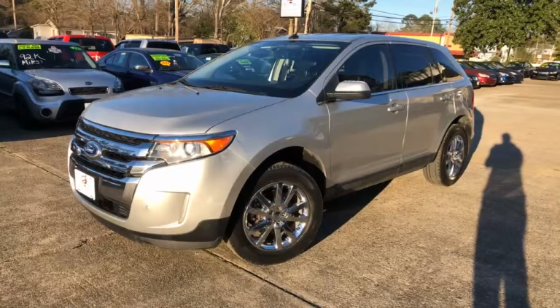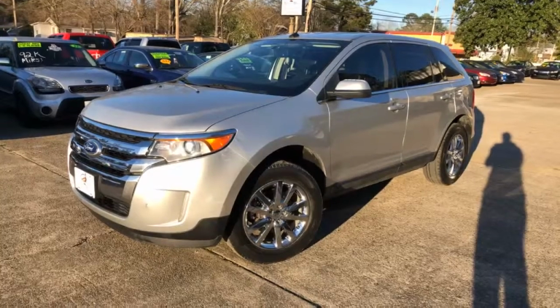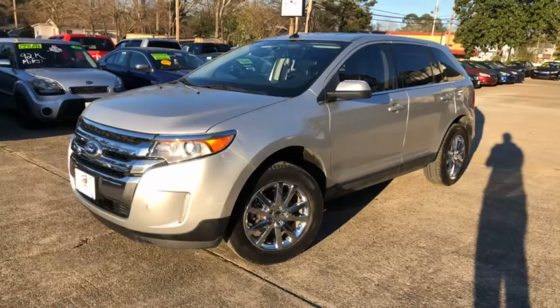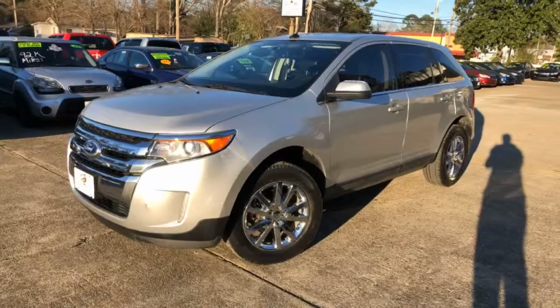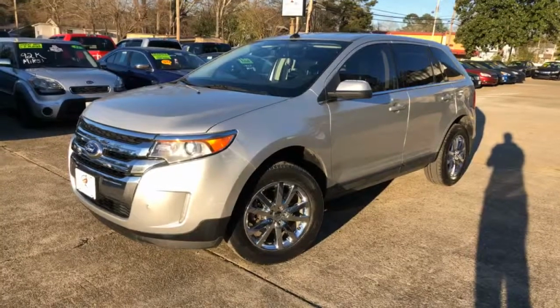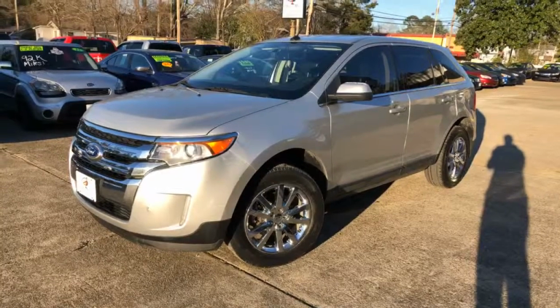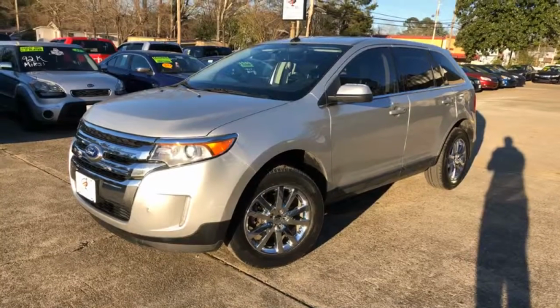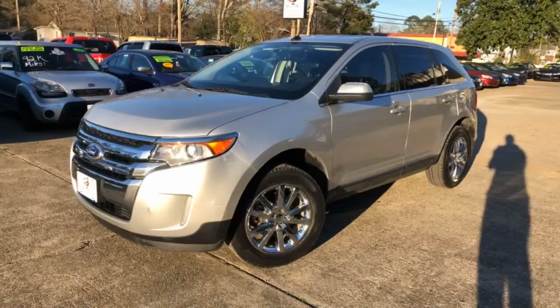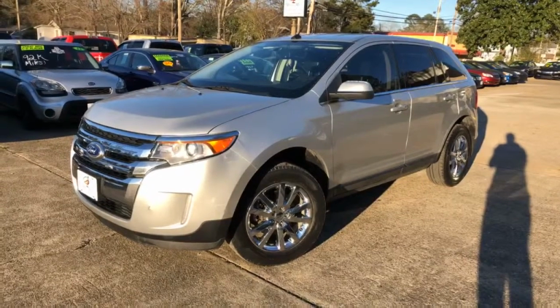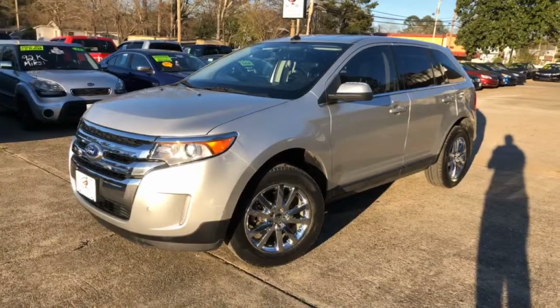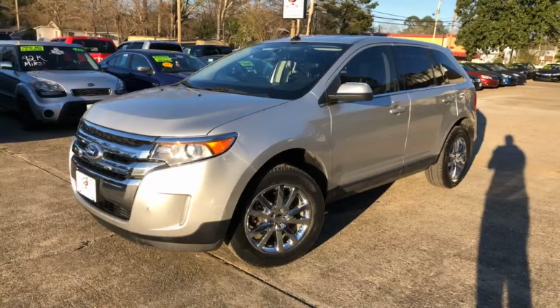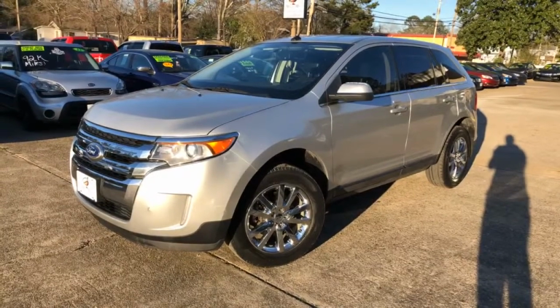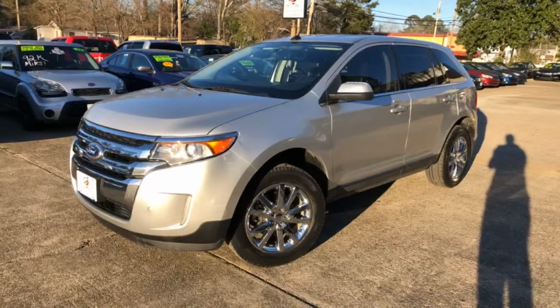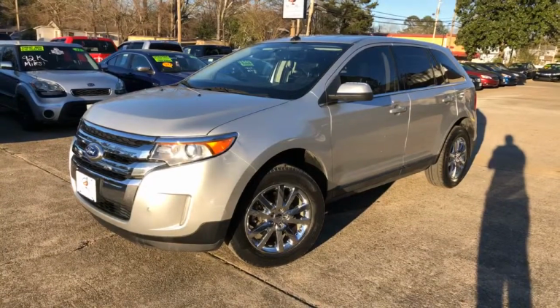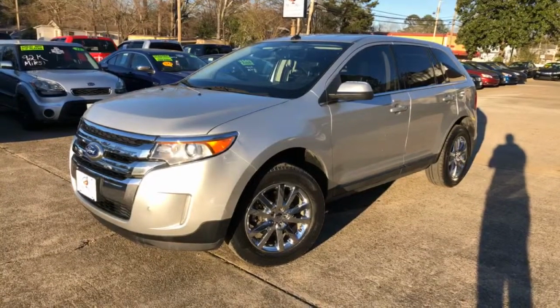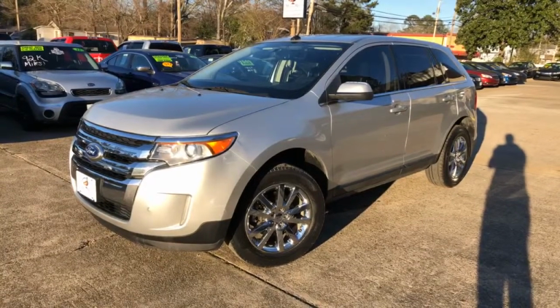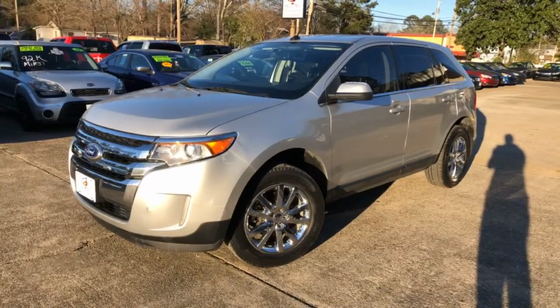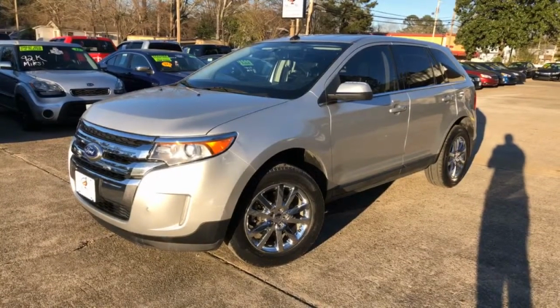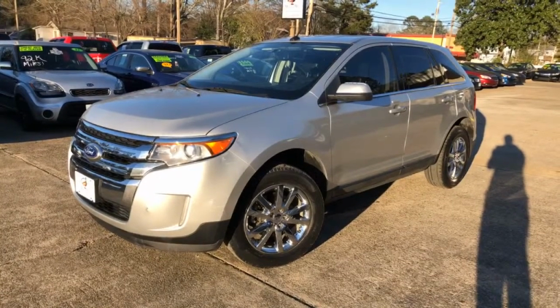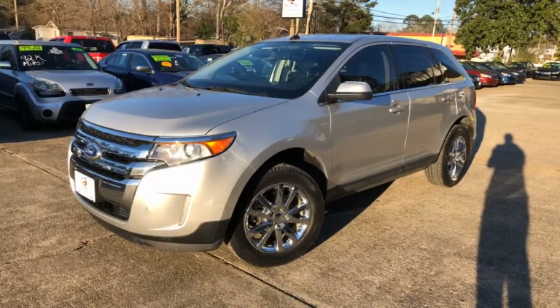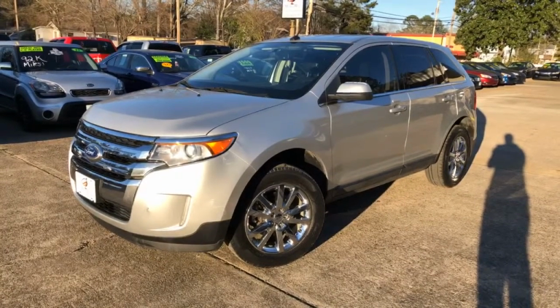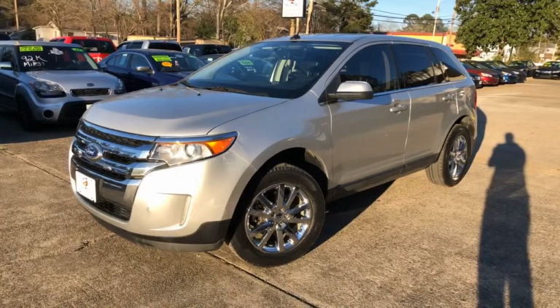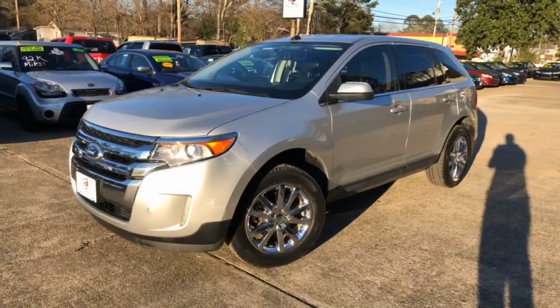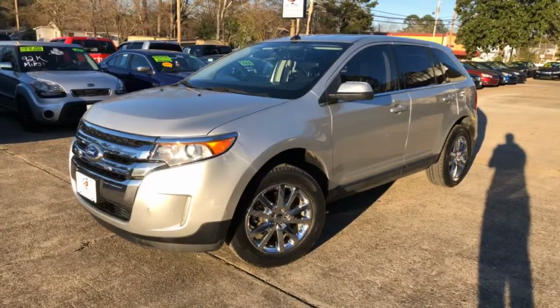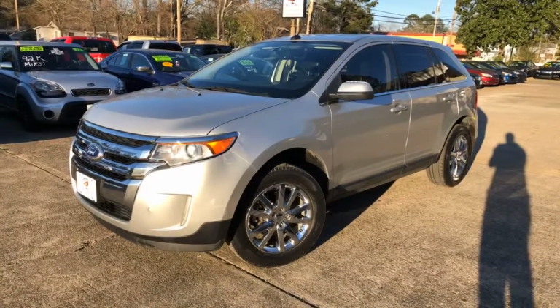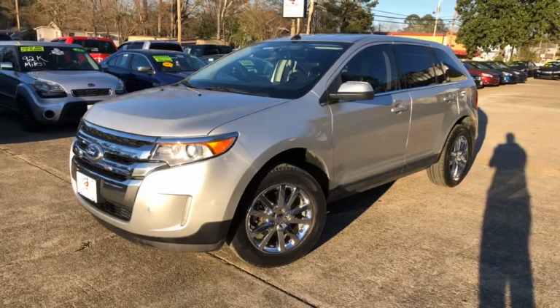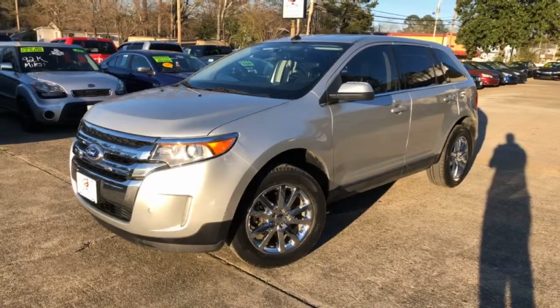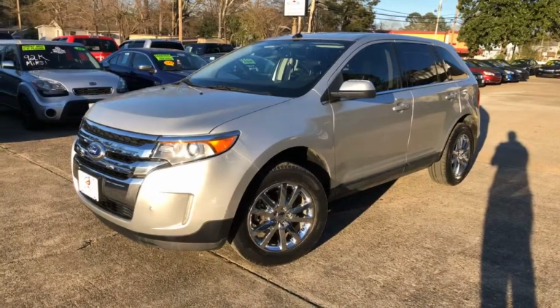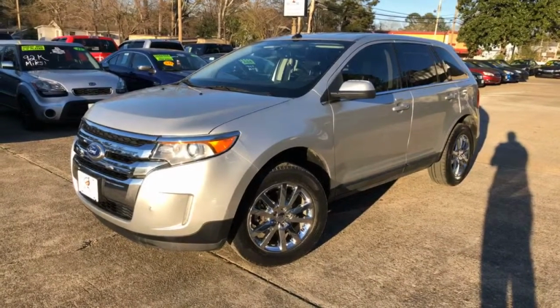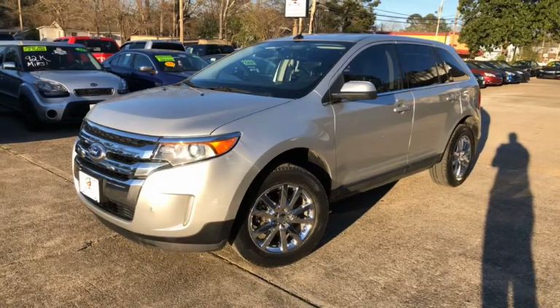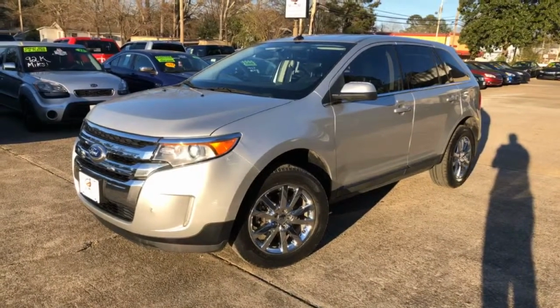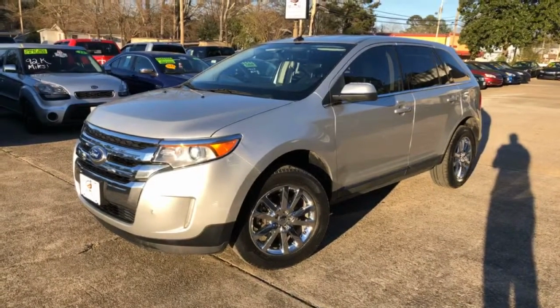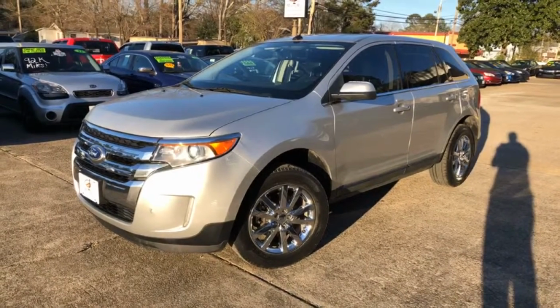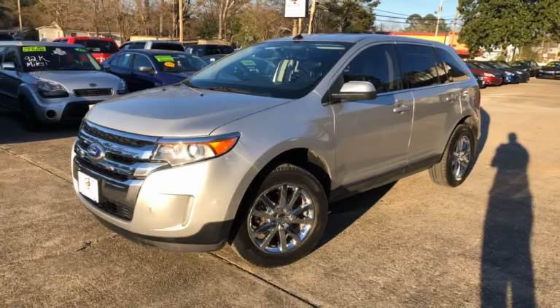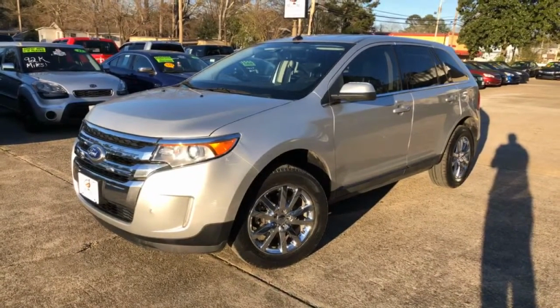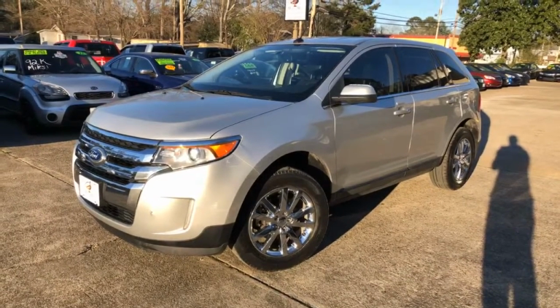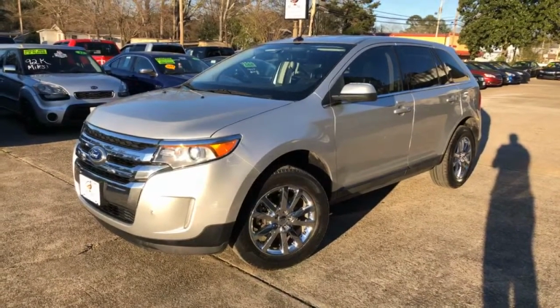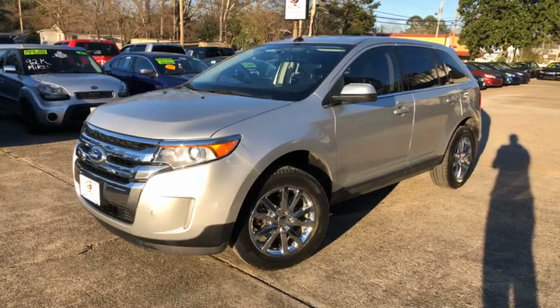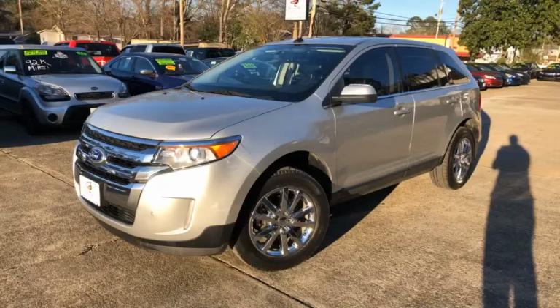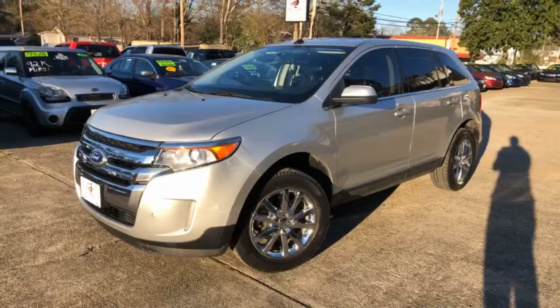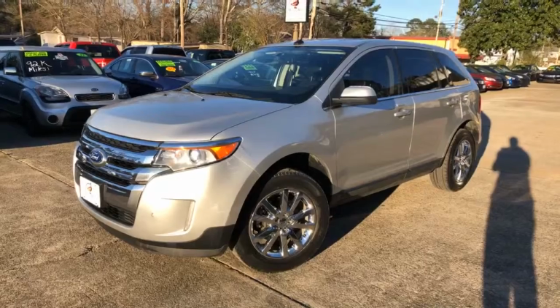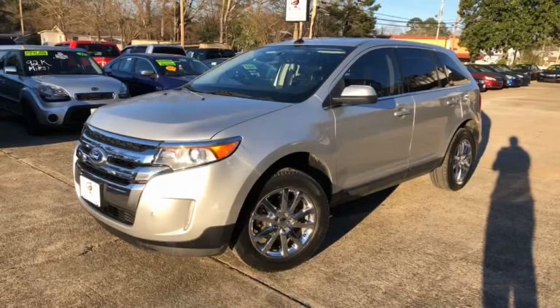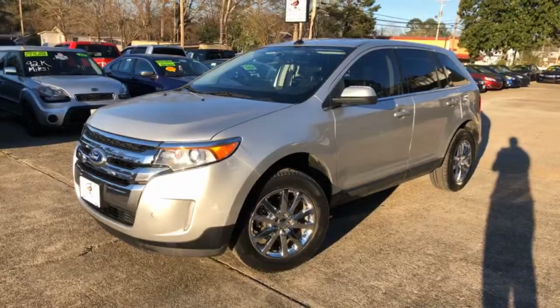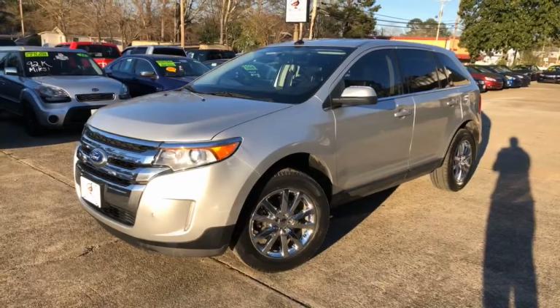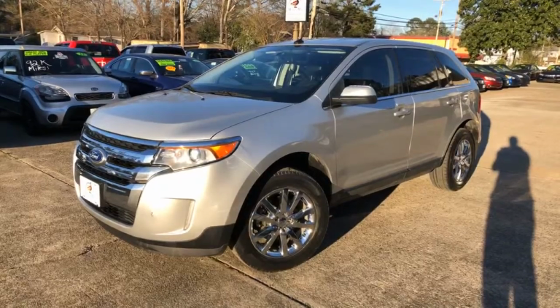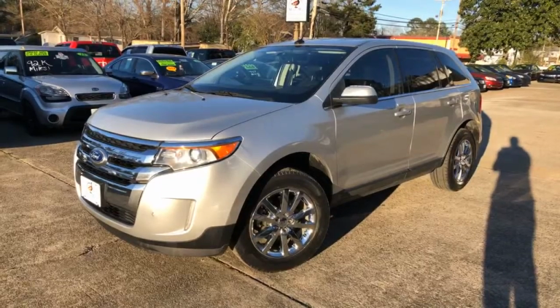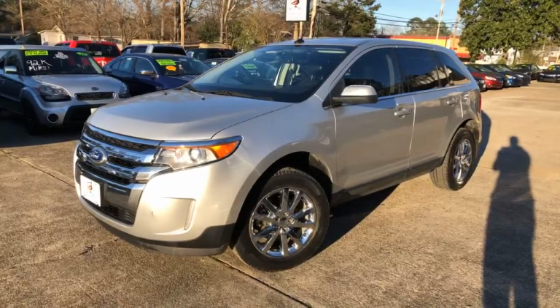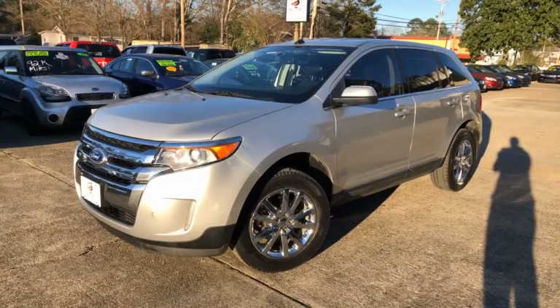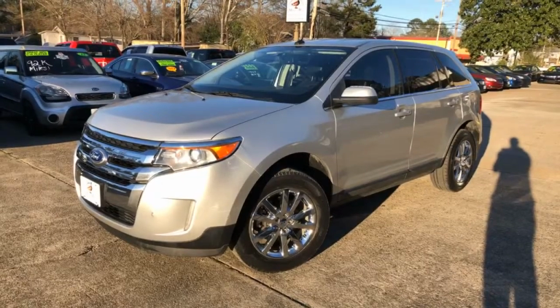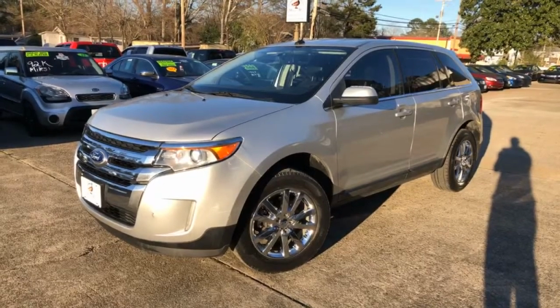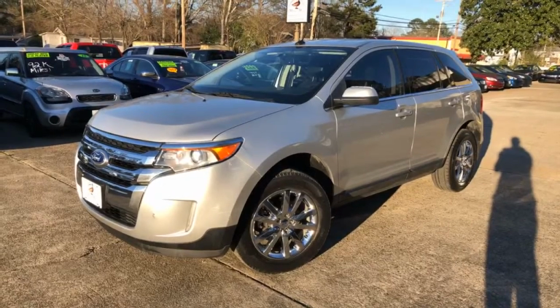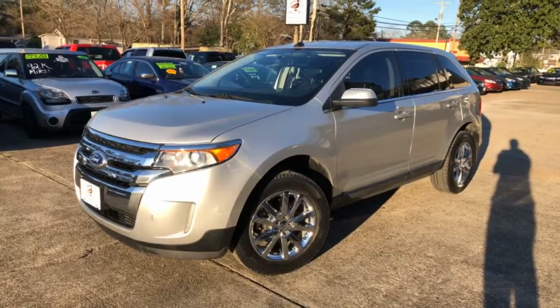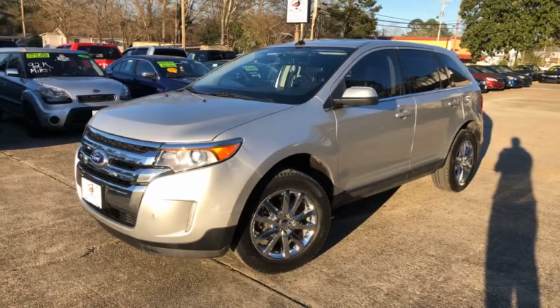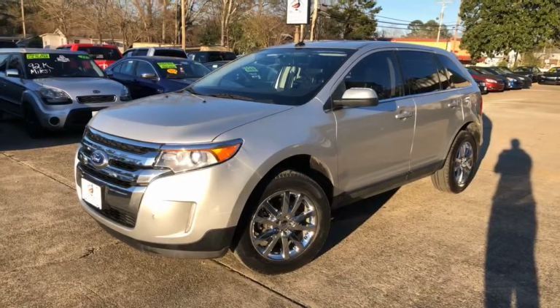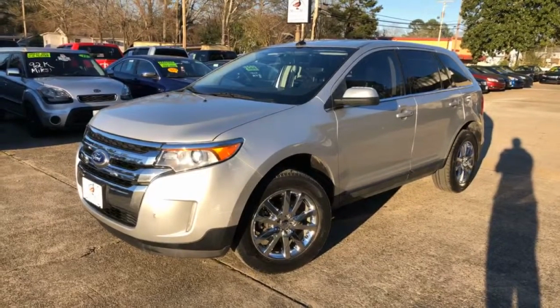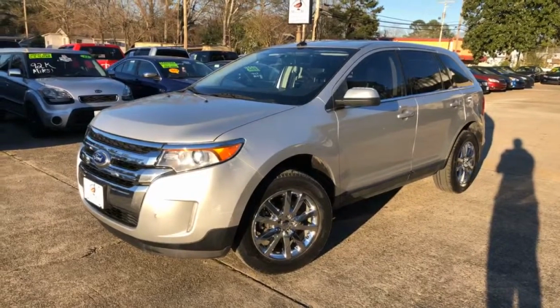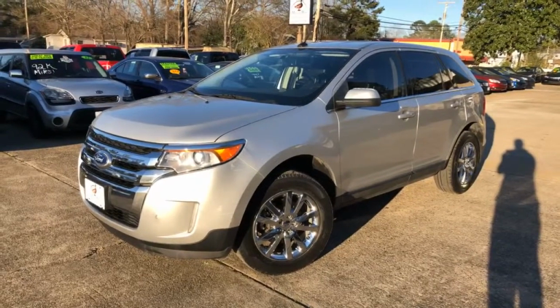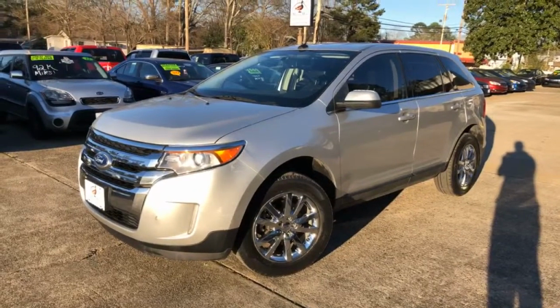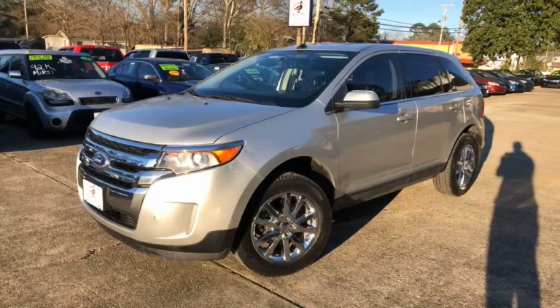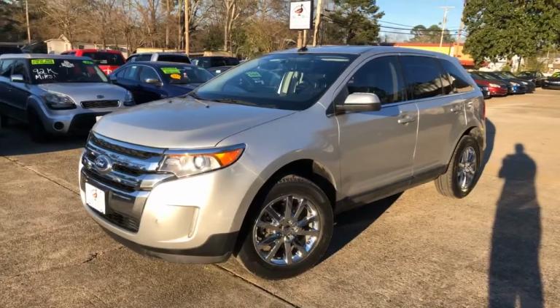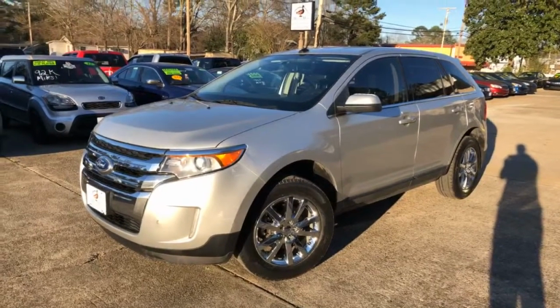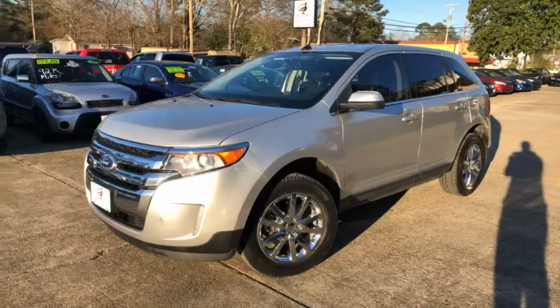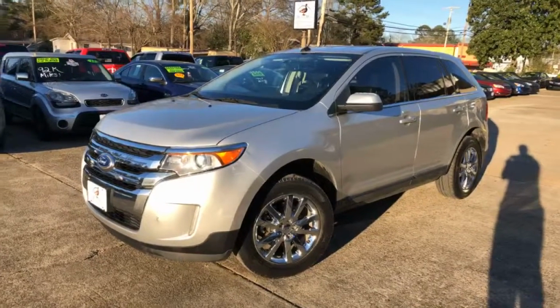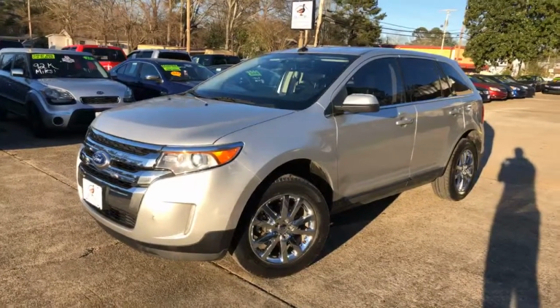Hey guys, it's Isaac at Mallard Motors, home of the $100 credit challenge, where if we can't get your credit approved for a new auto loan, we give you $100 cash.